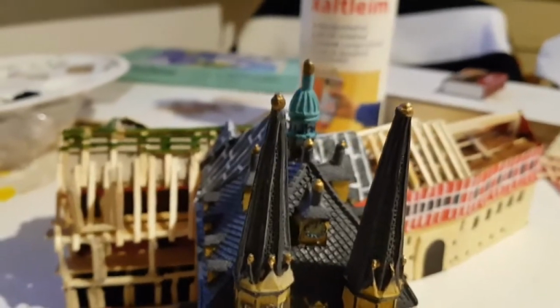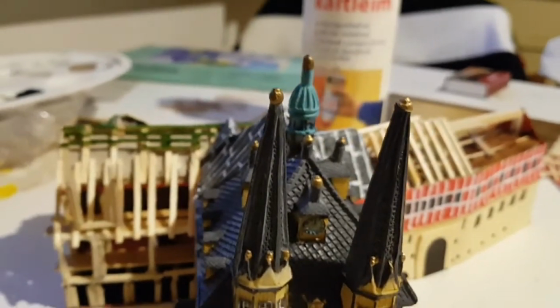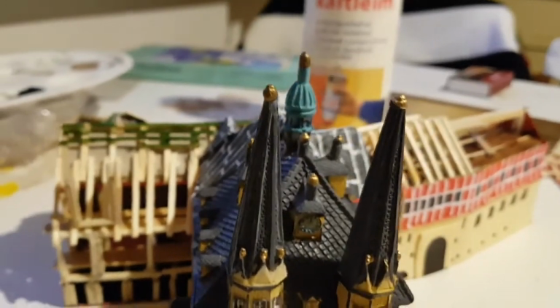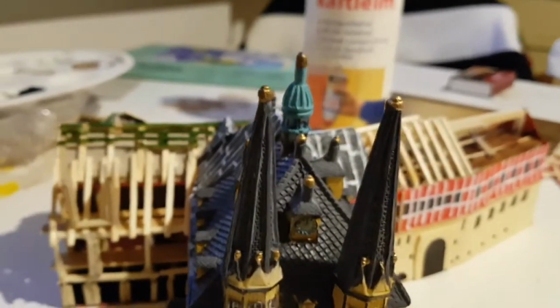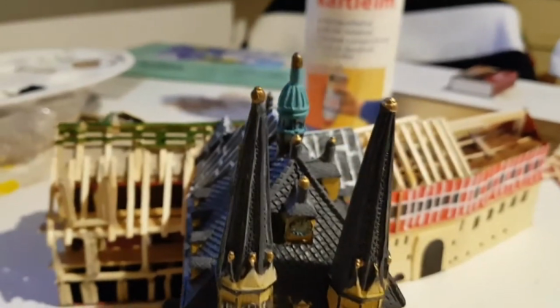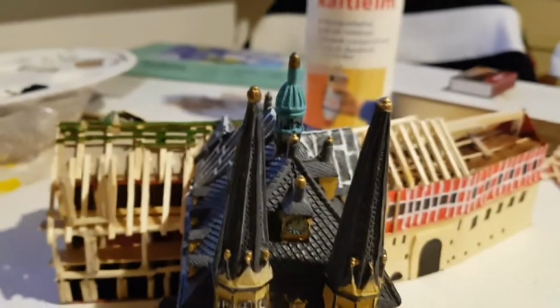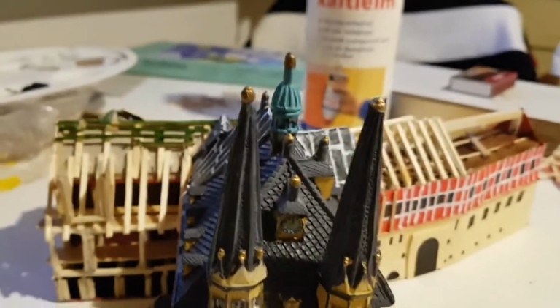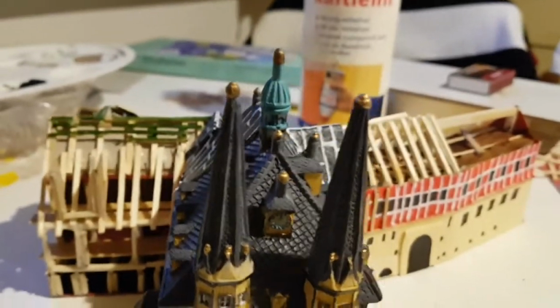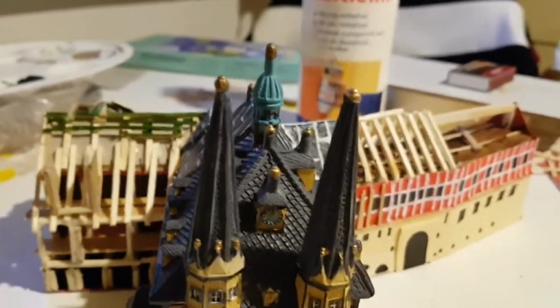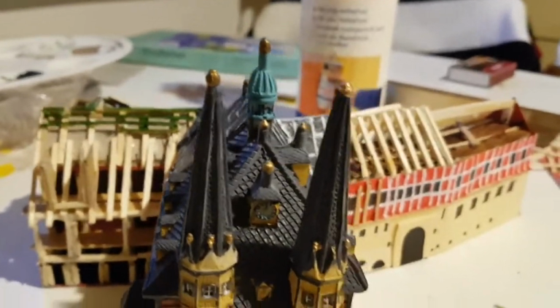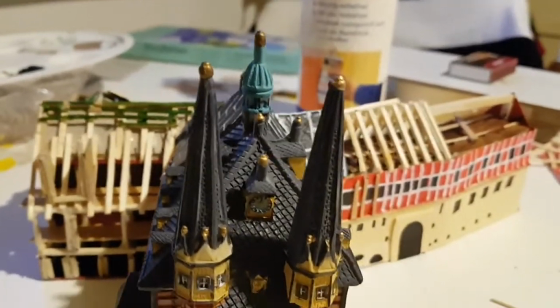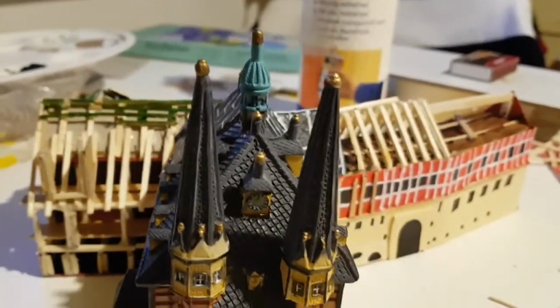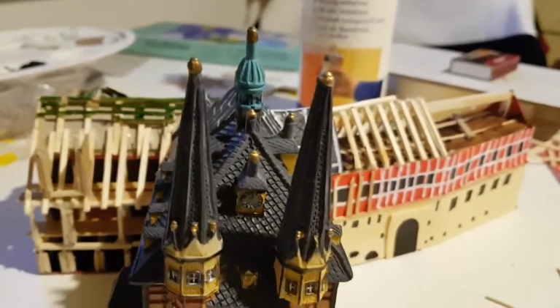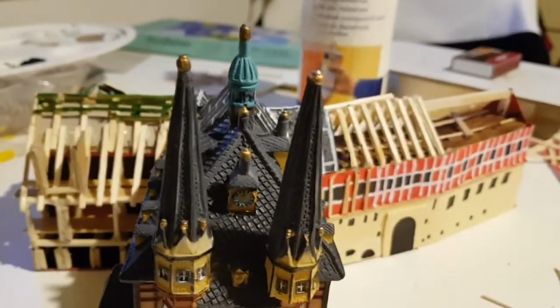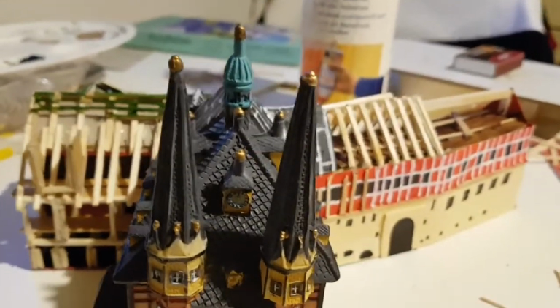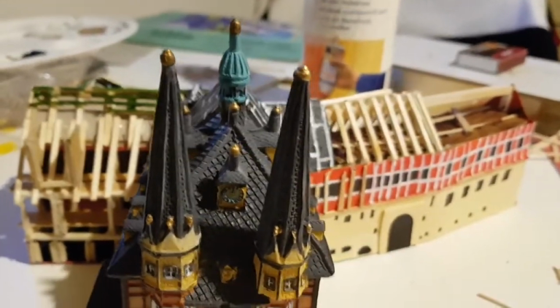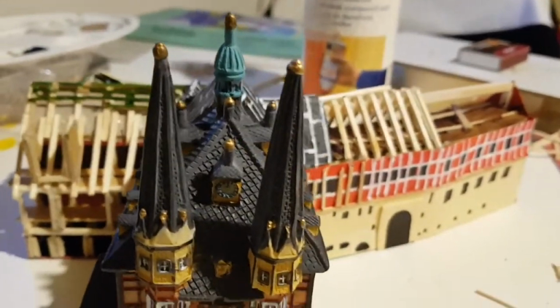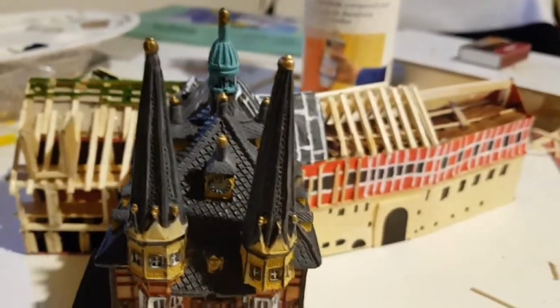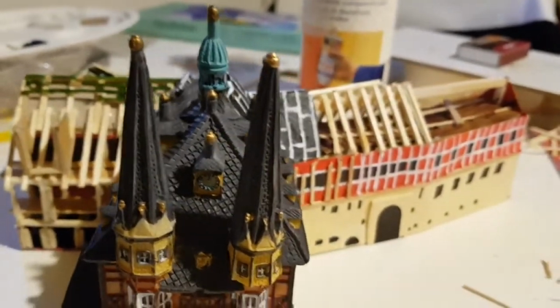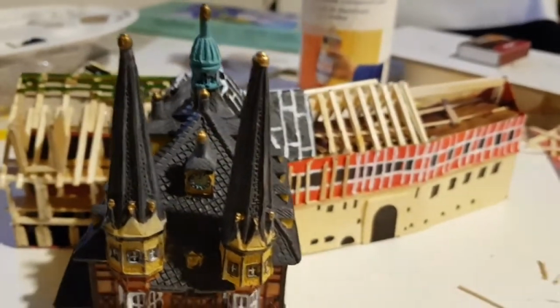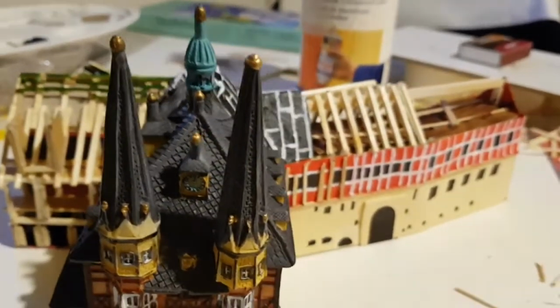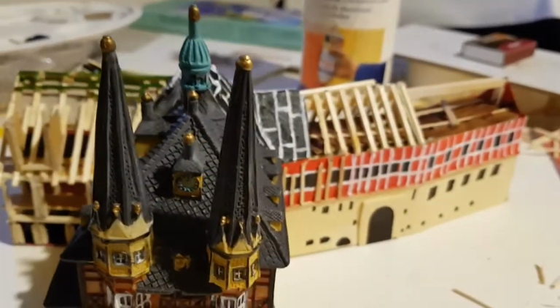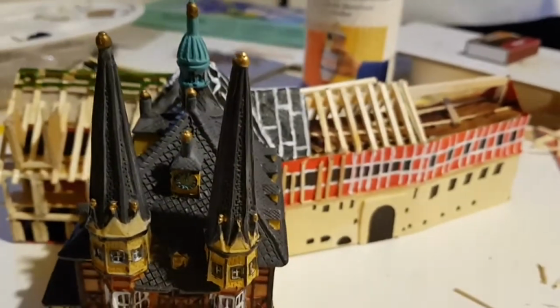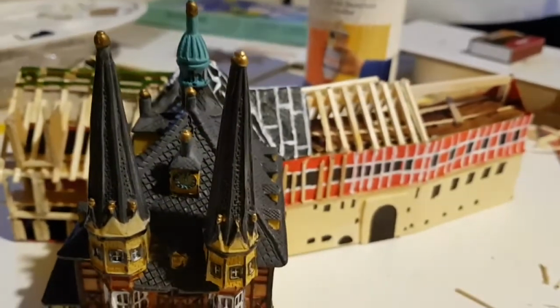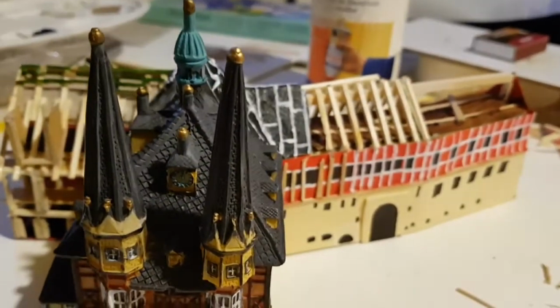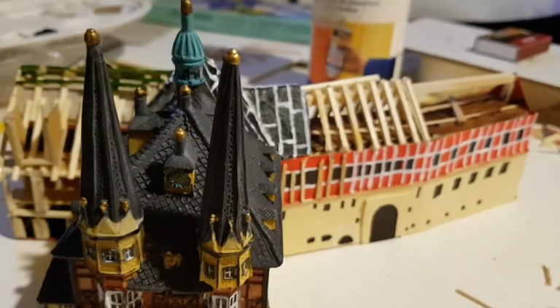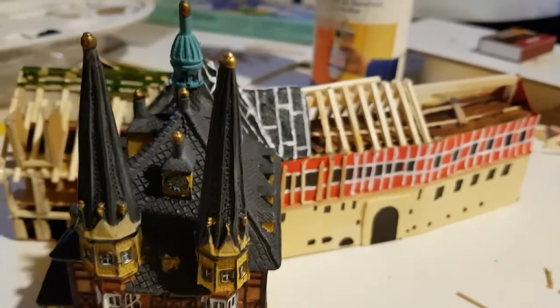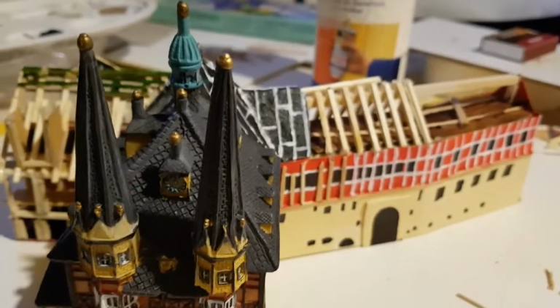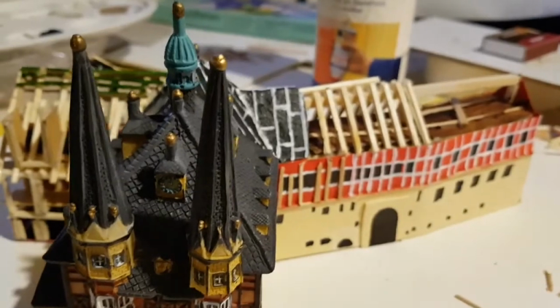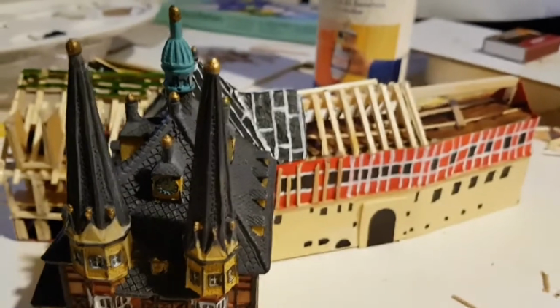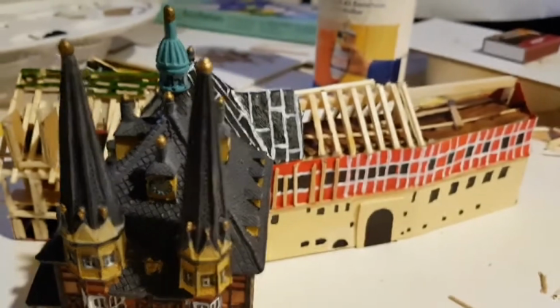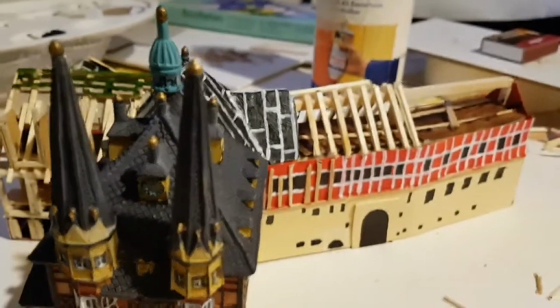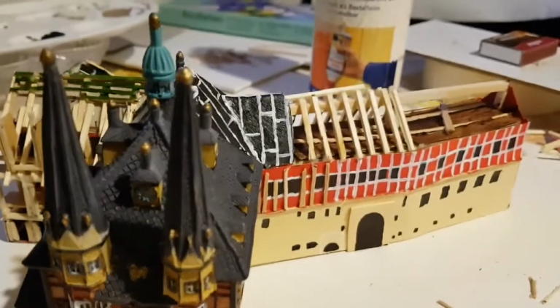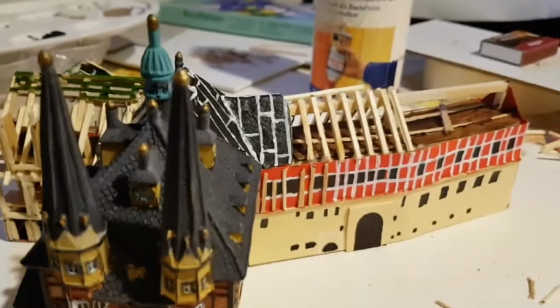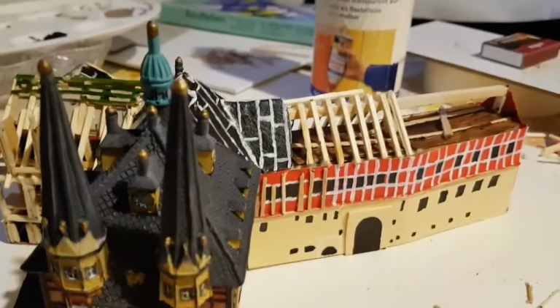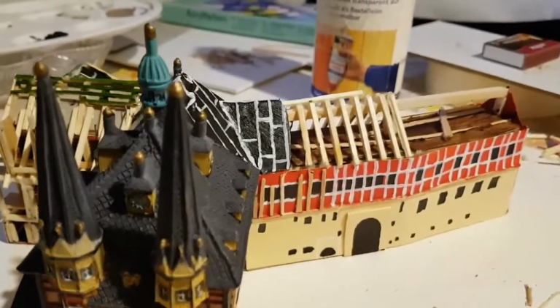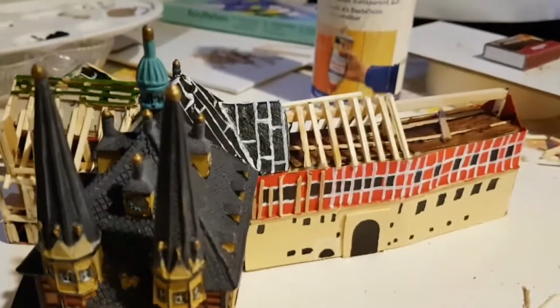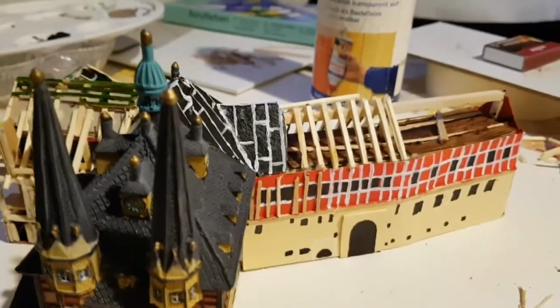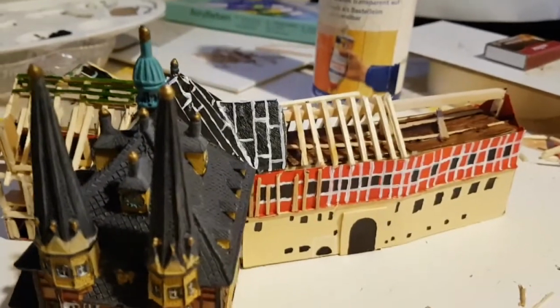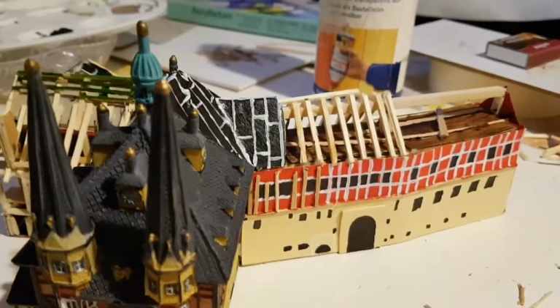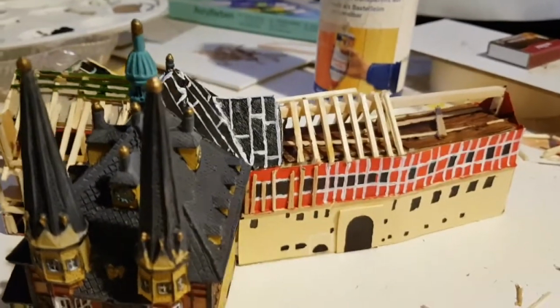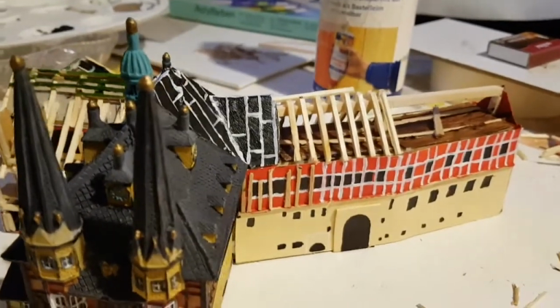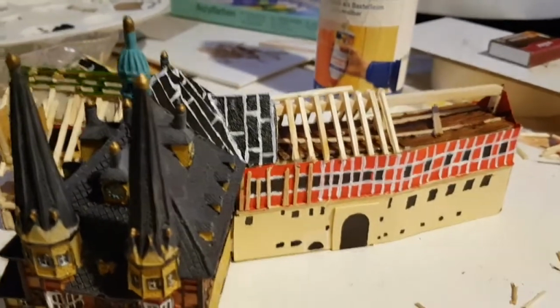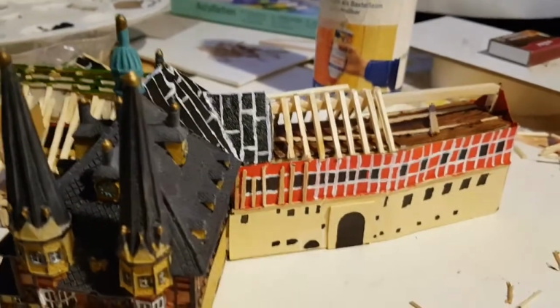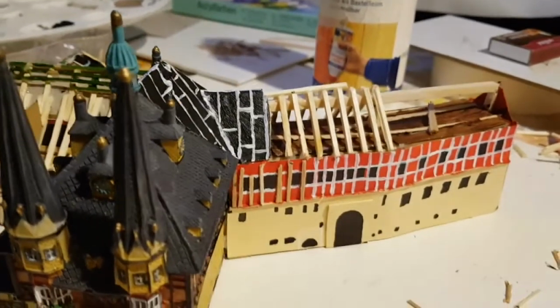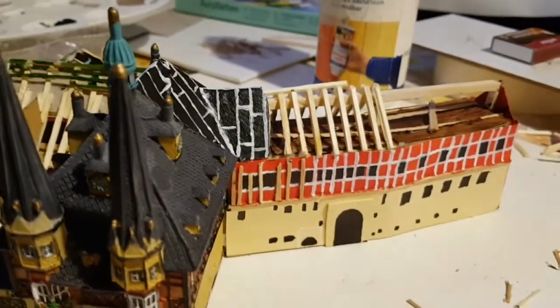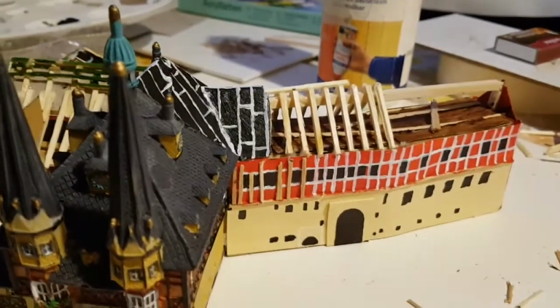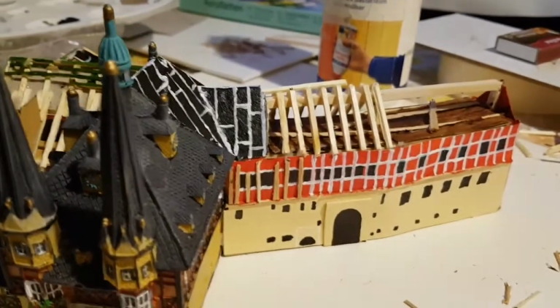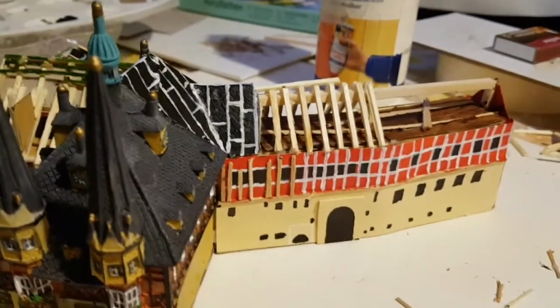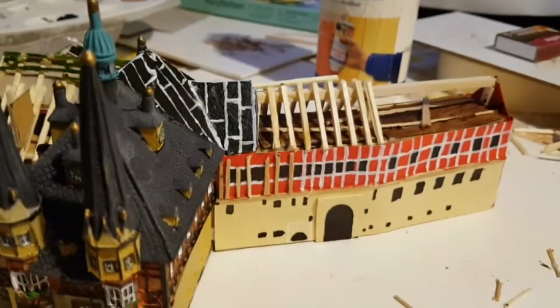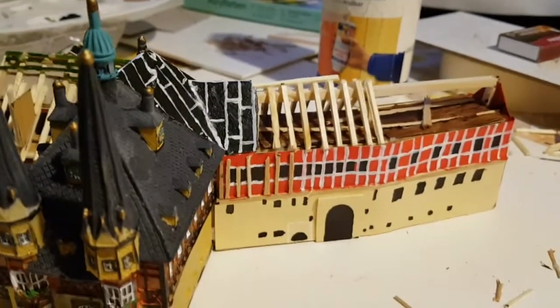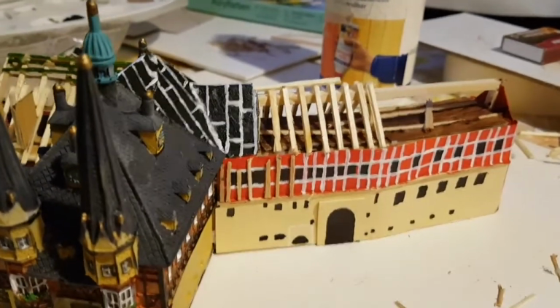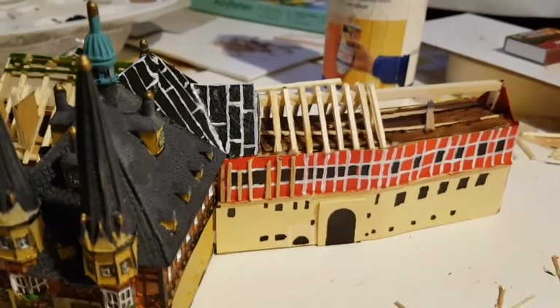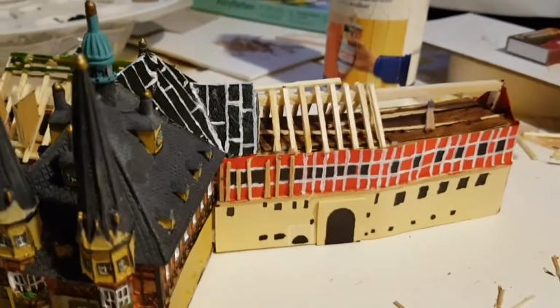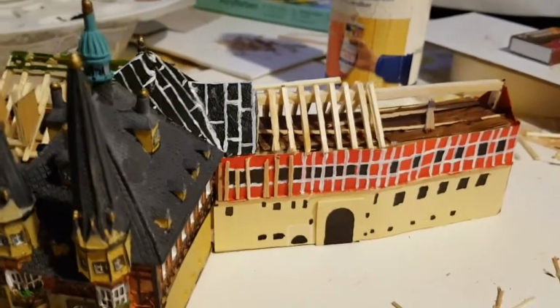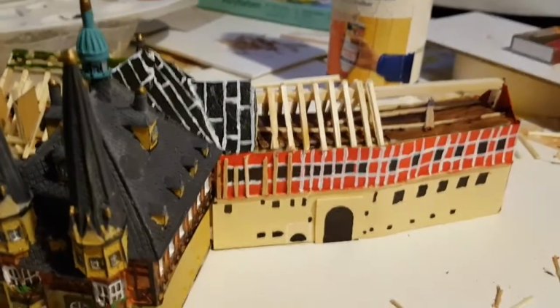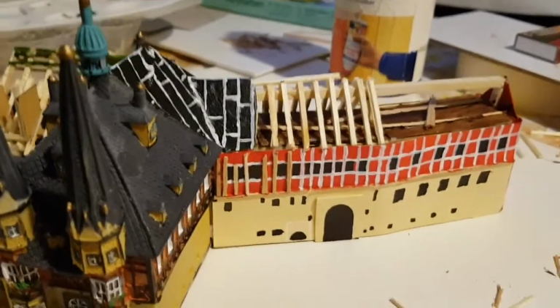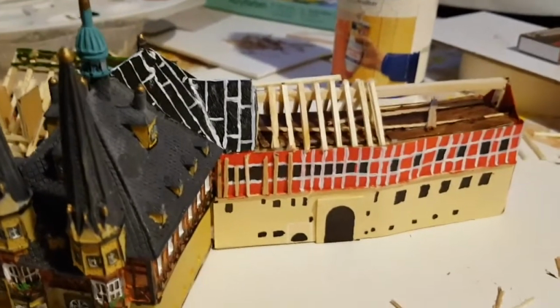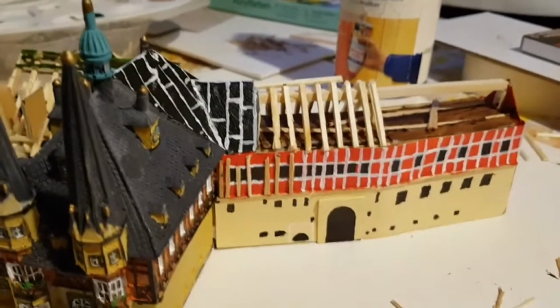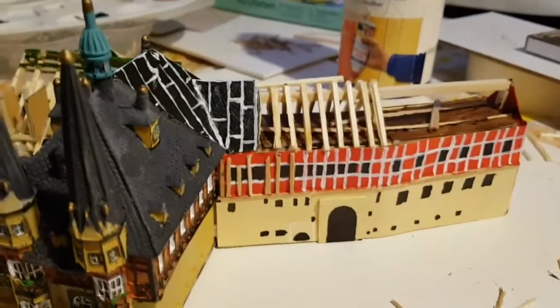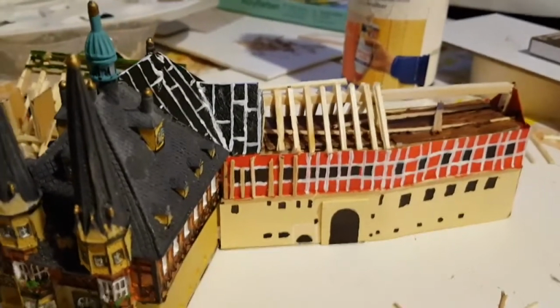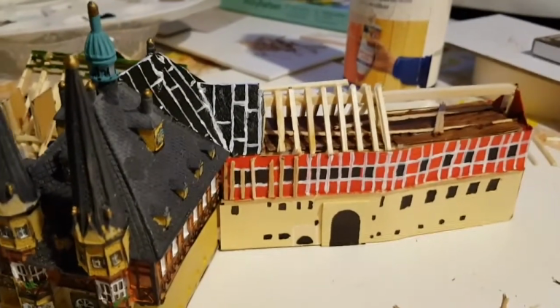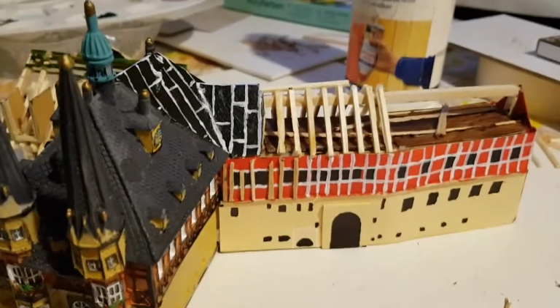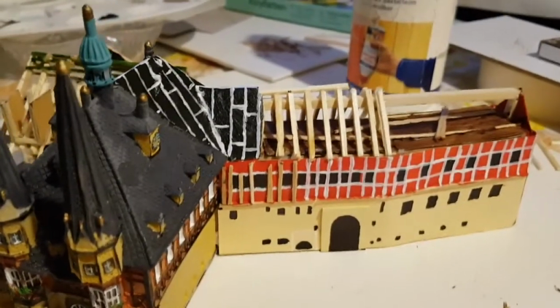Und ich hoffe, es hat euch genauso viel Spaß gemacht, mir zuzugucken, wie auch ich es, um es zu basteln.